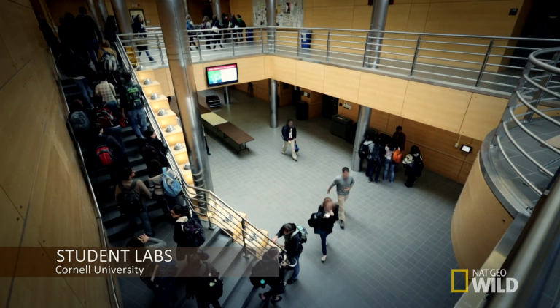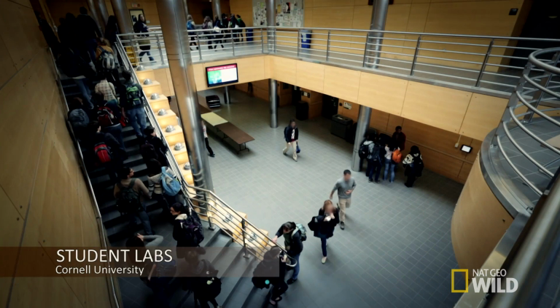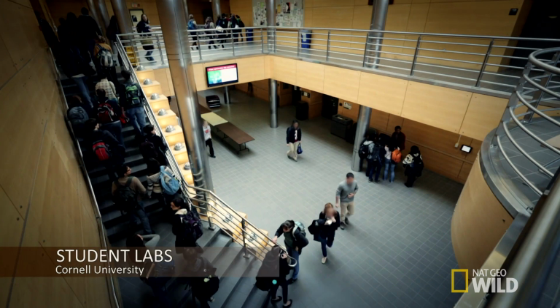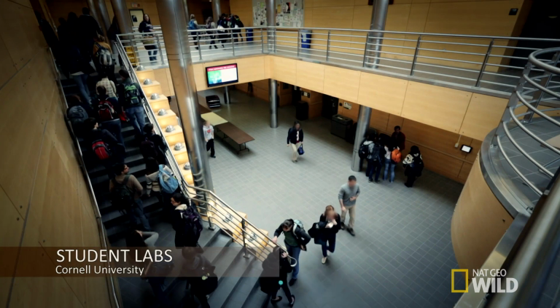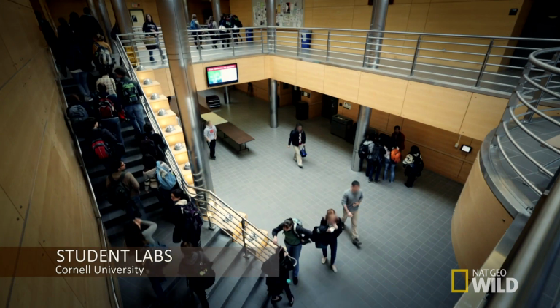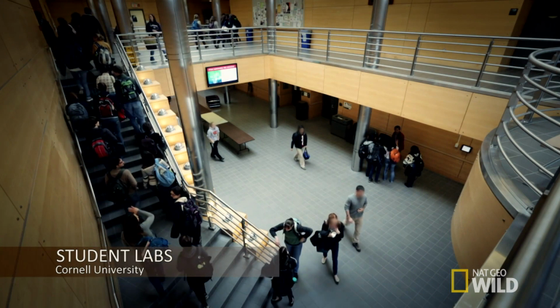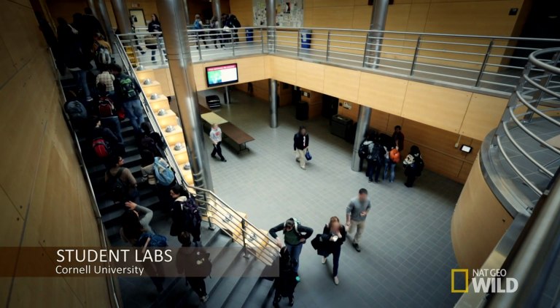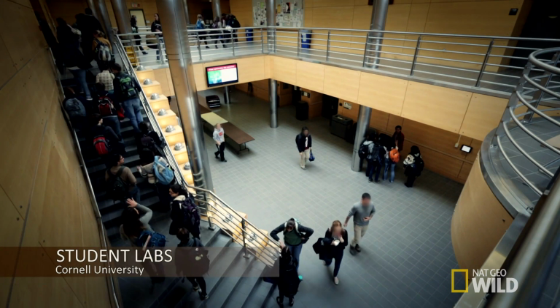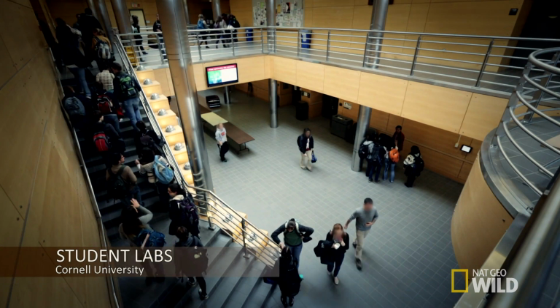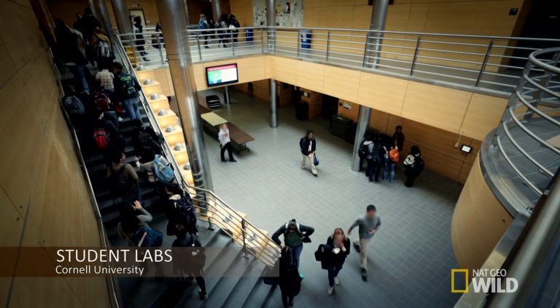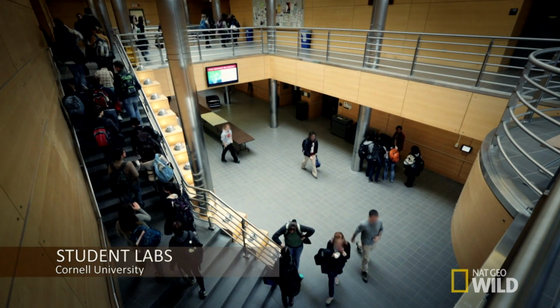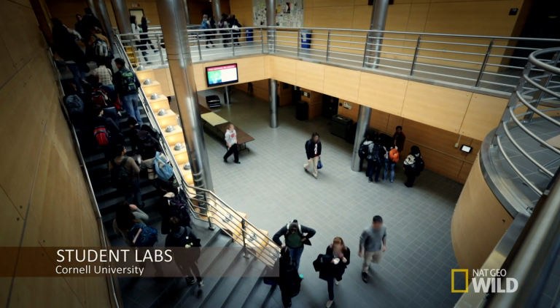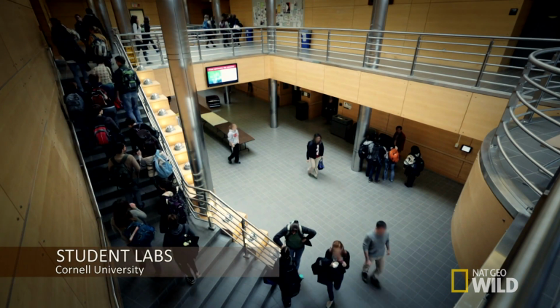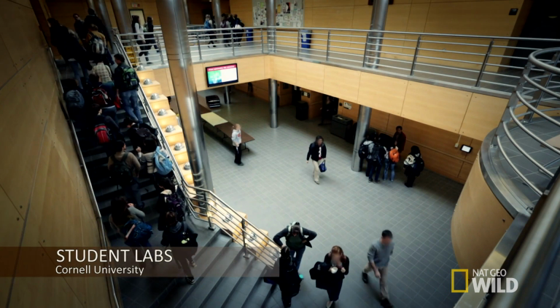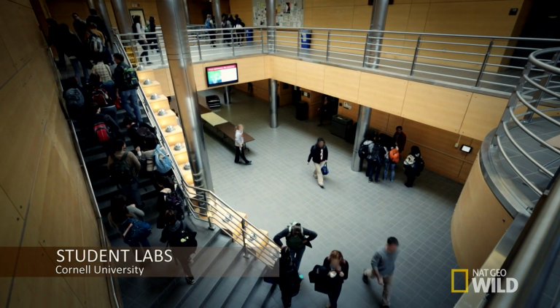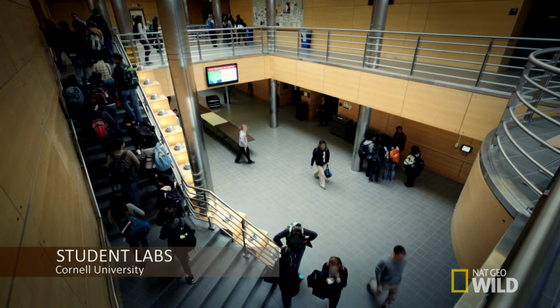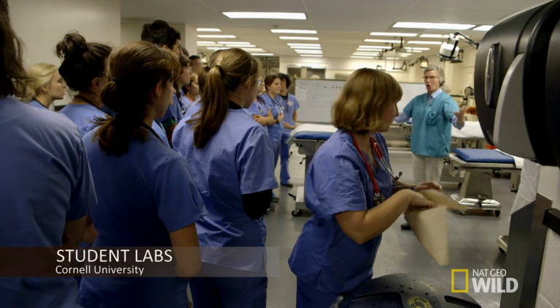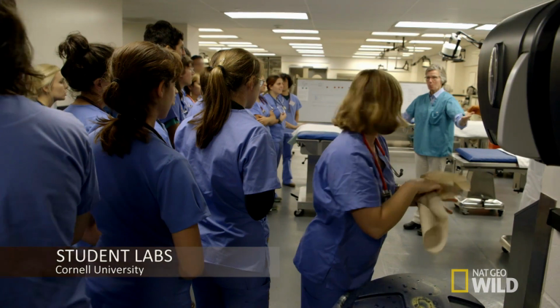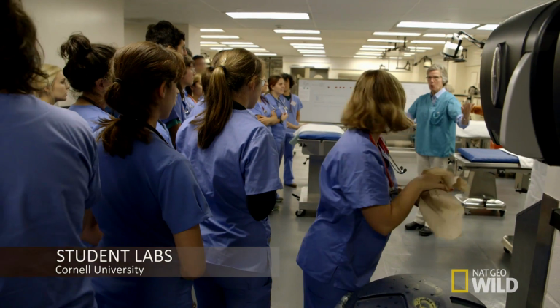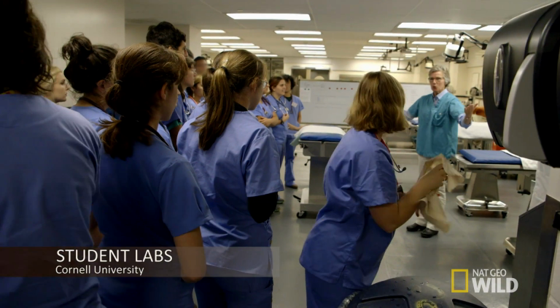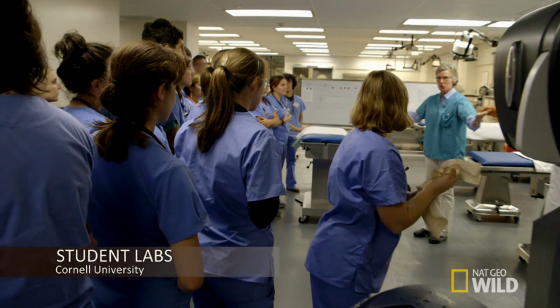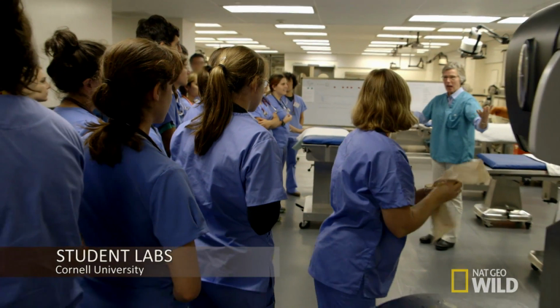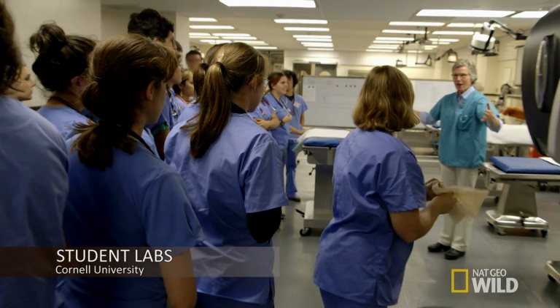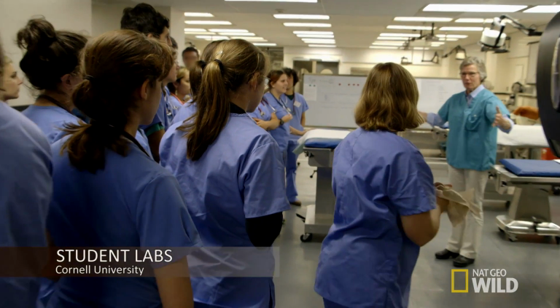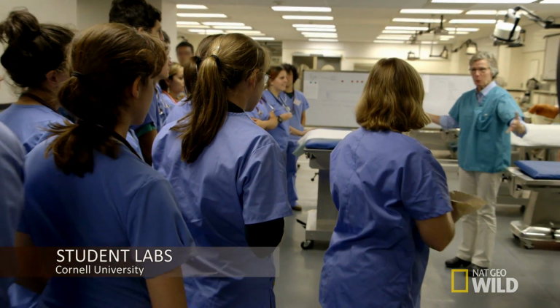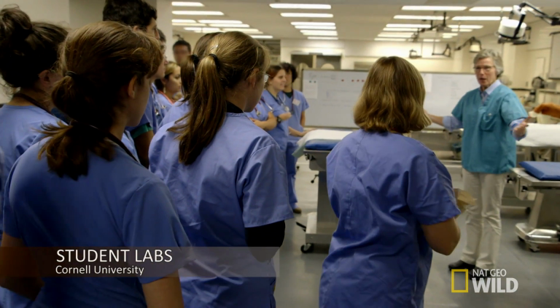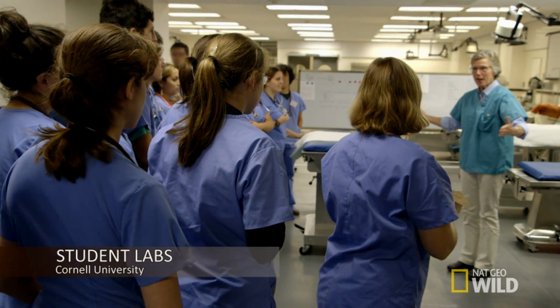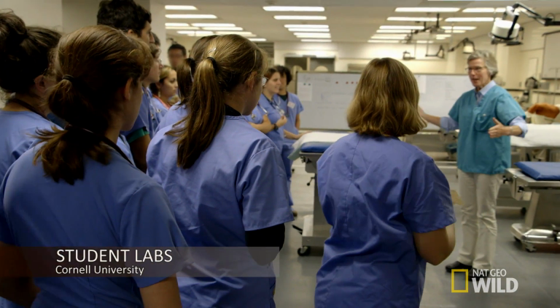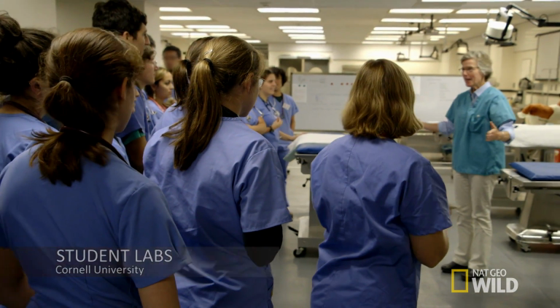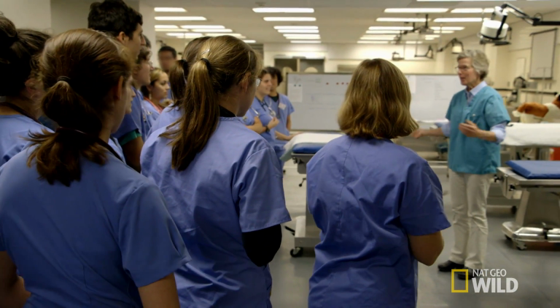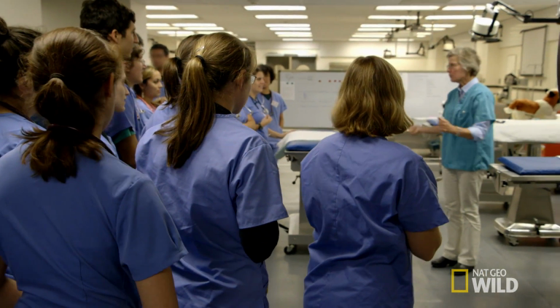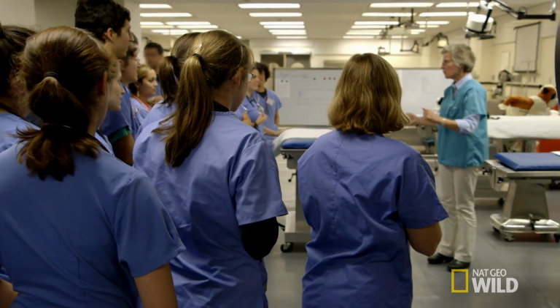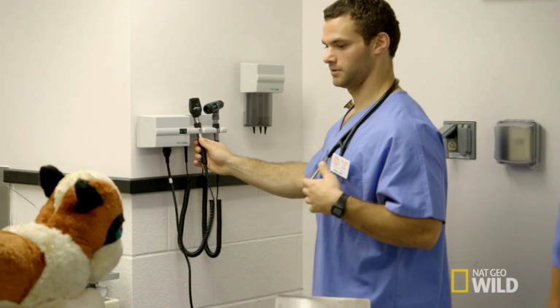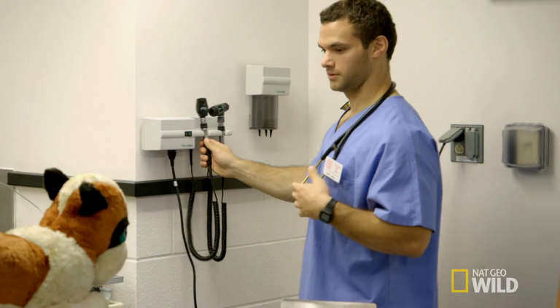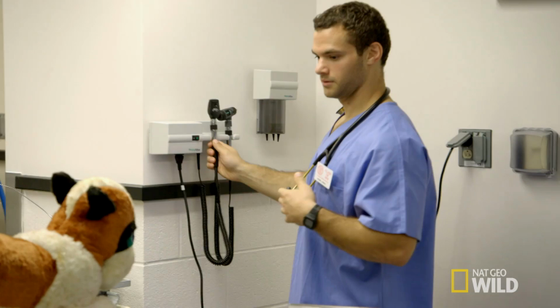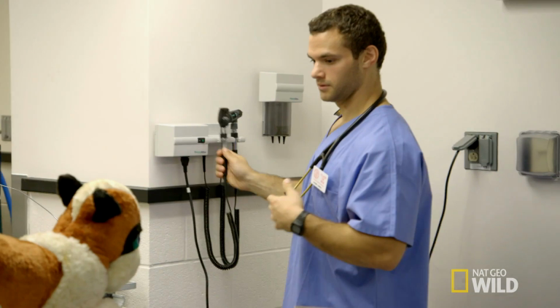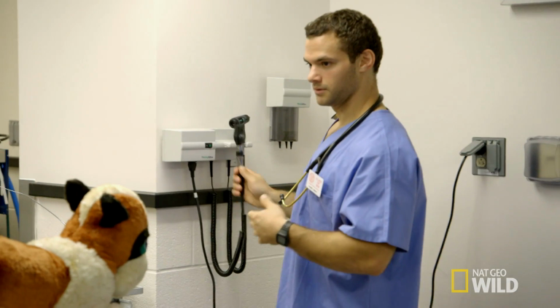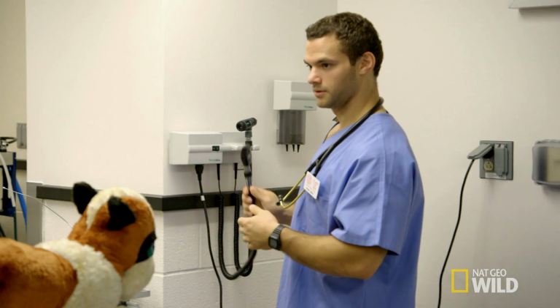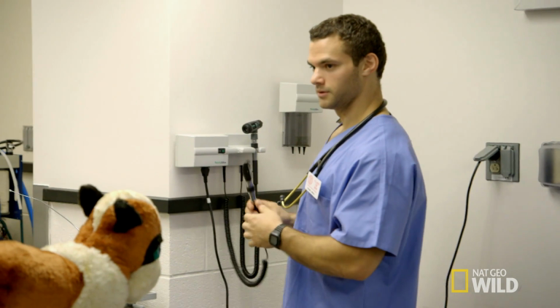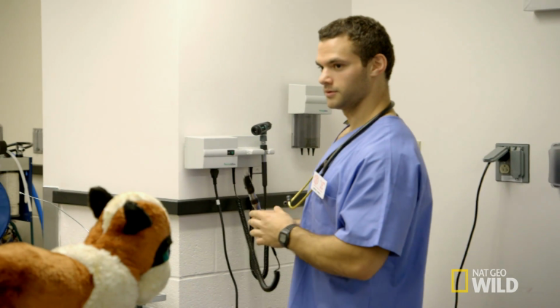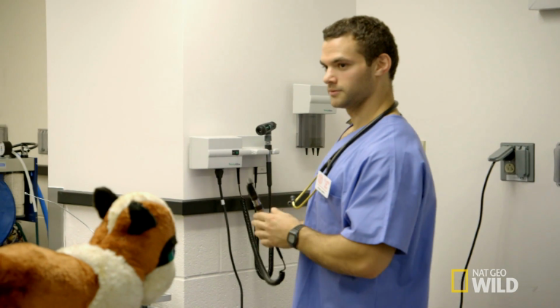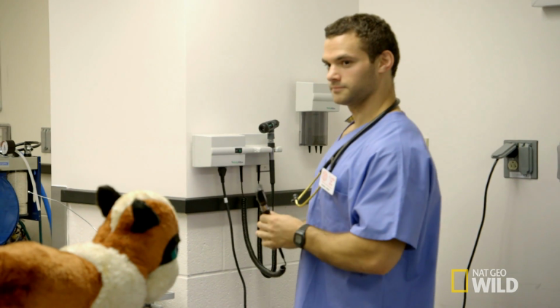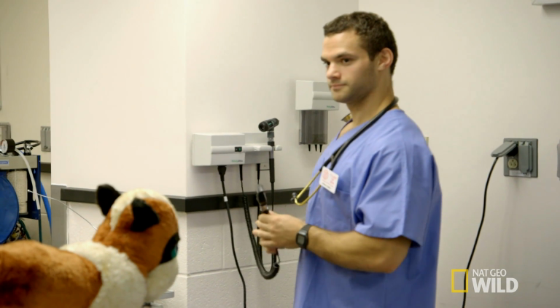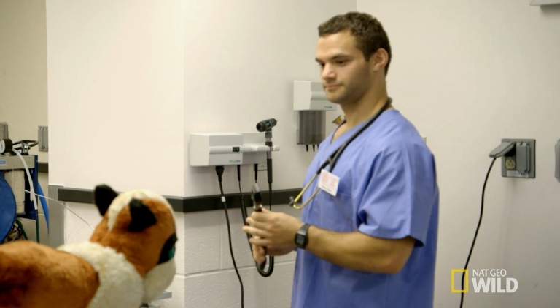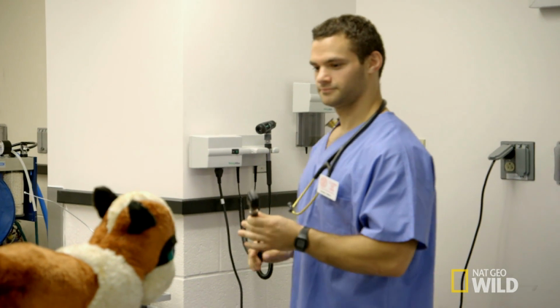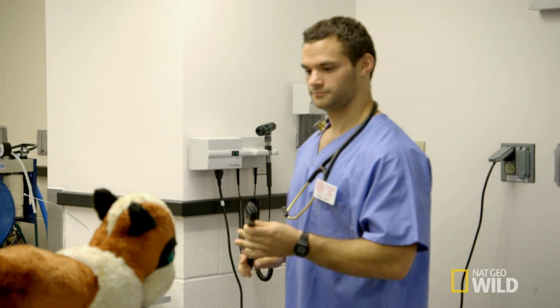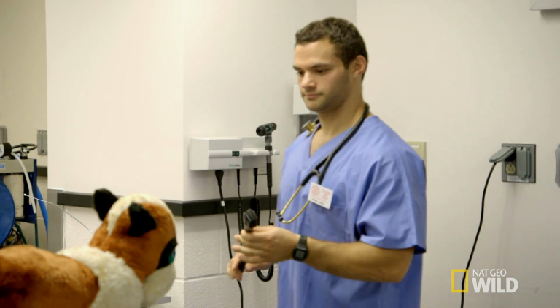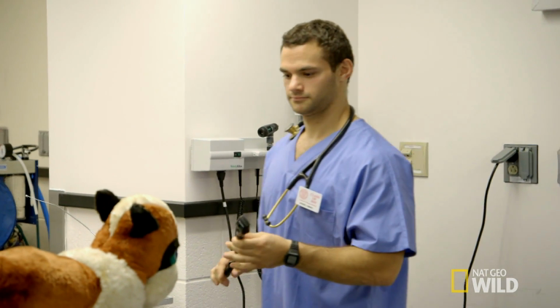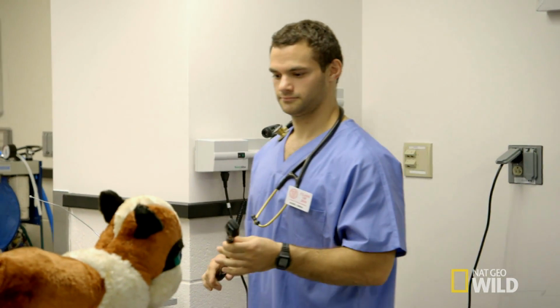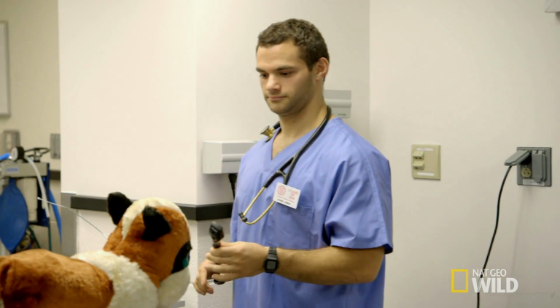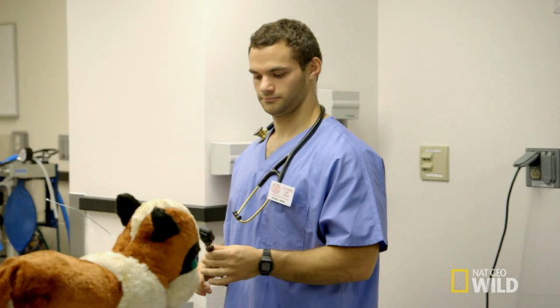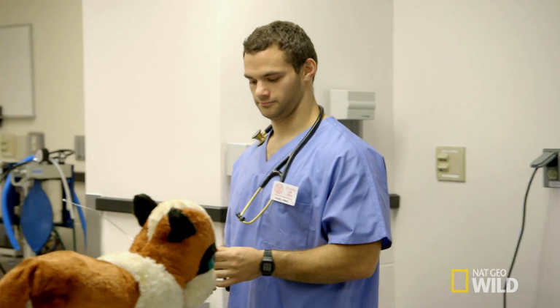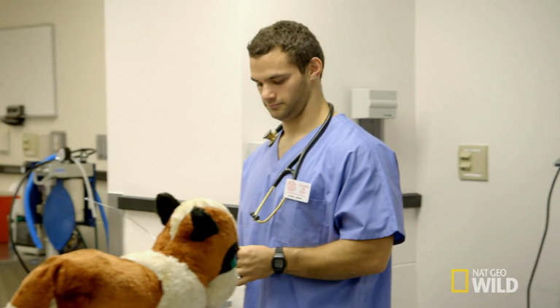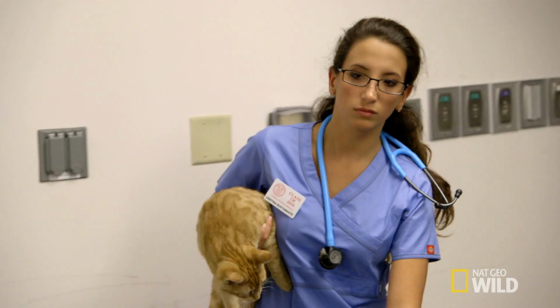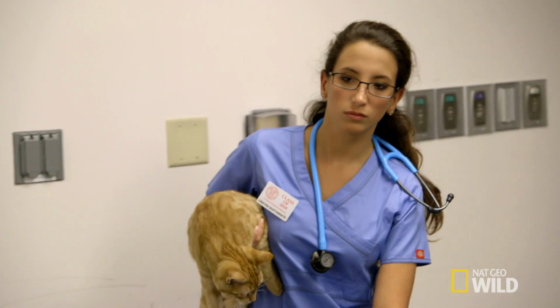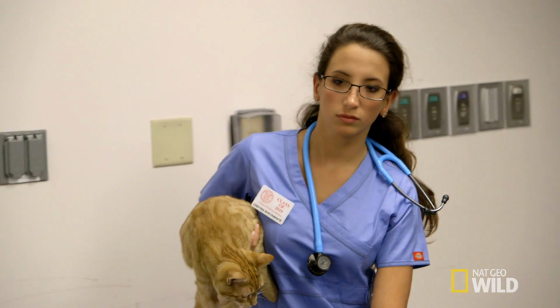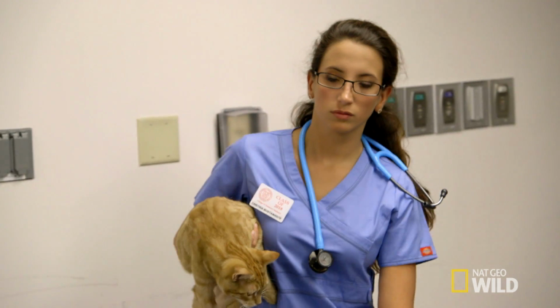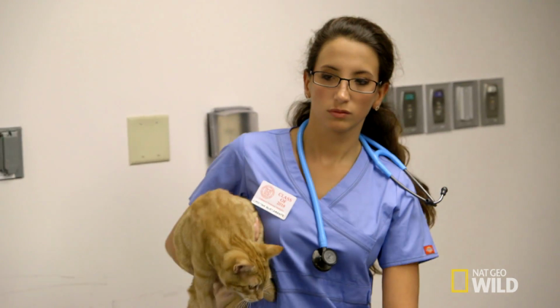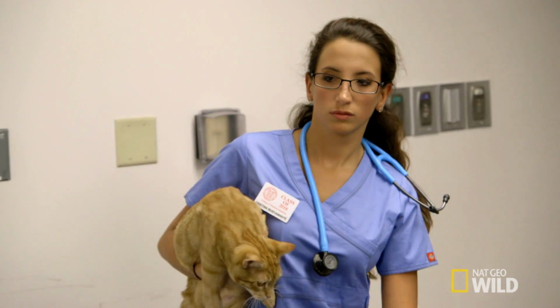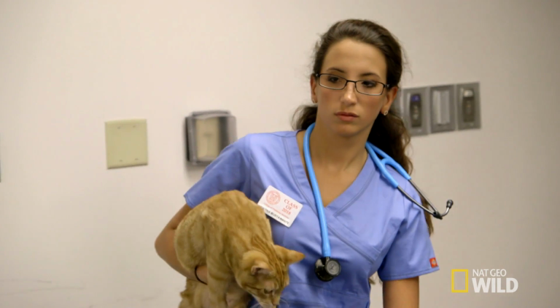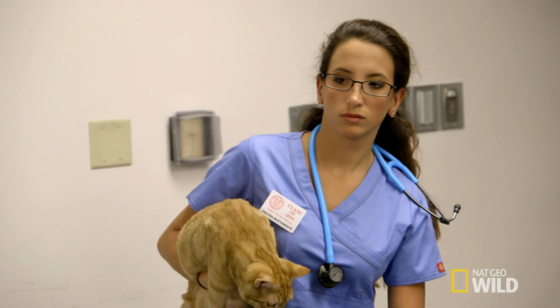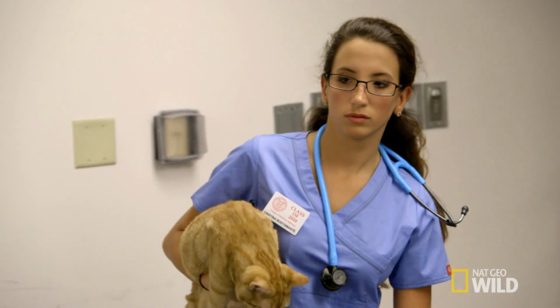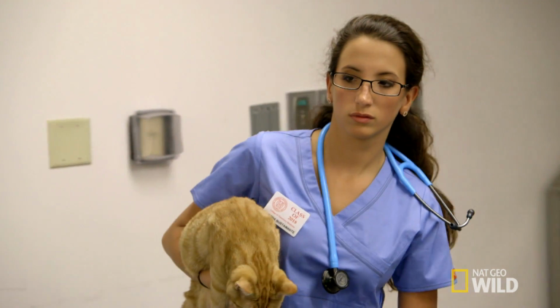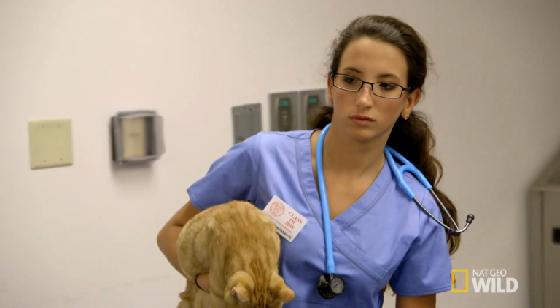First-year students have their ophthalmology lab to learn the basic structures of the eye. This lab concentrates on dogs and cats.